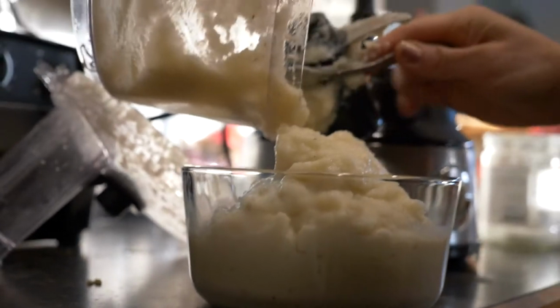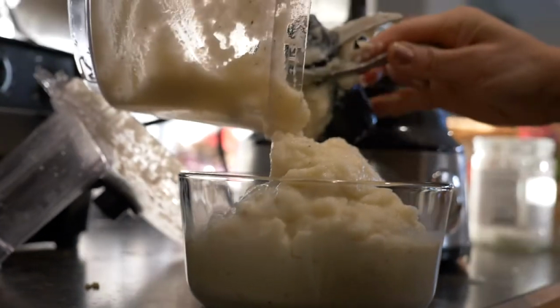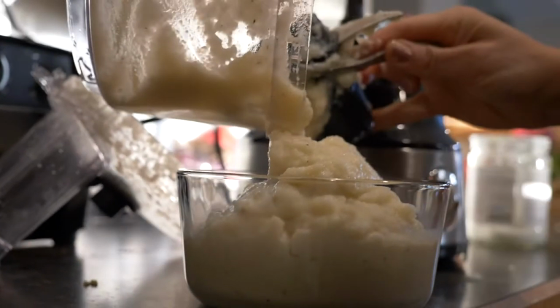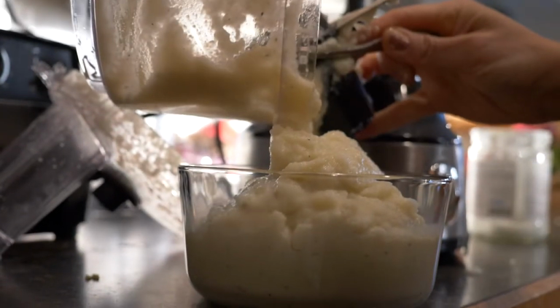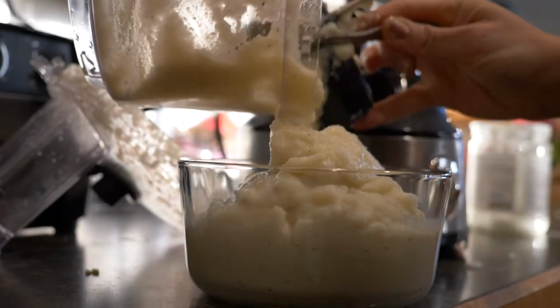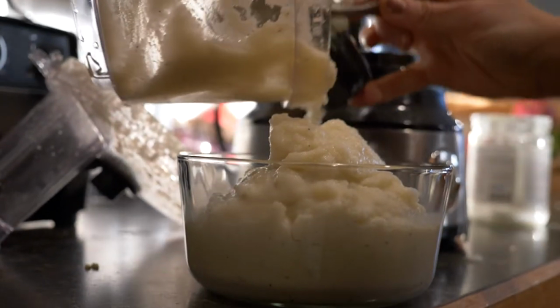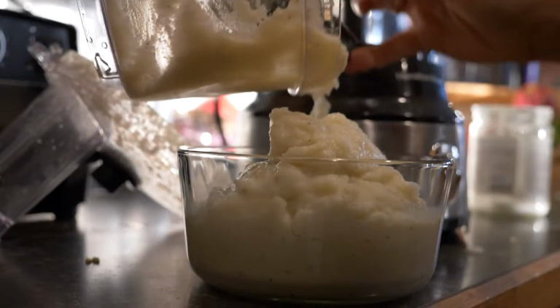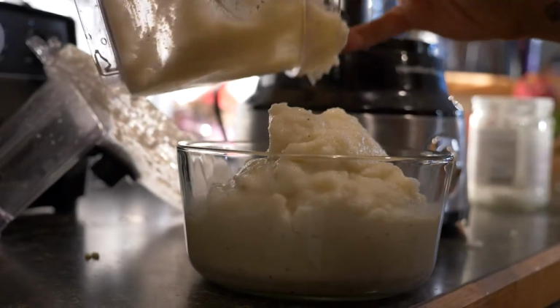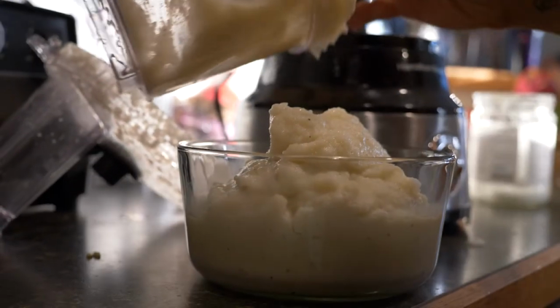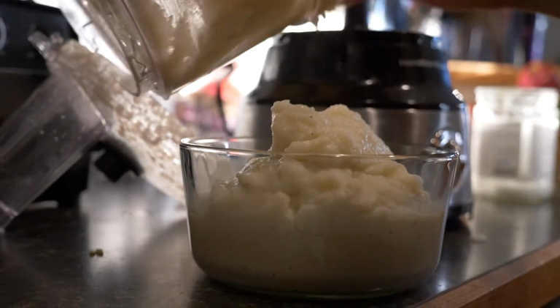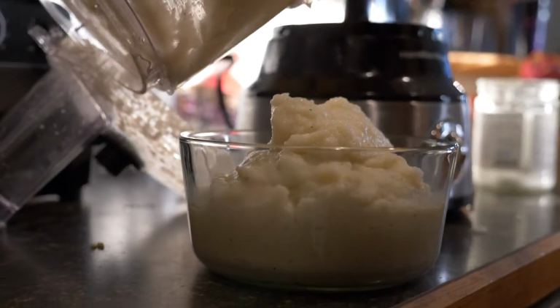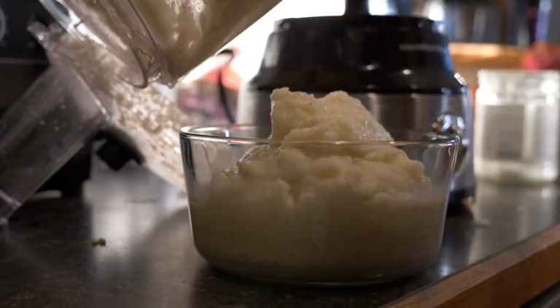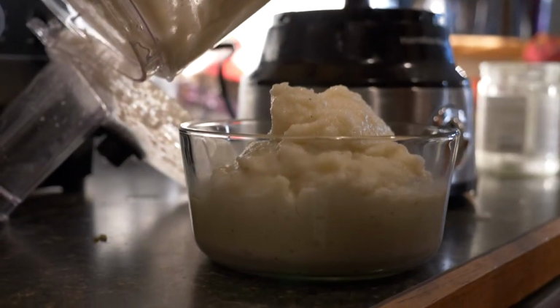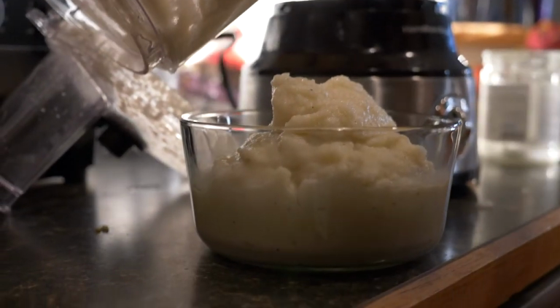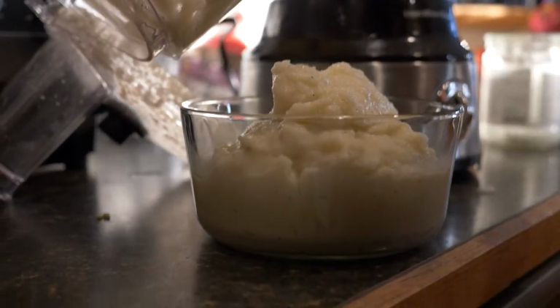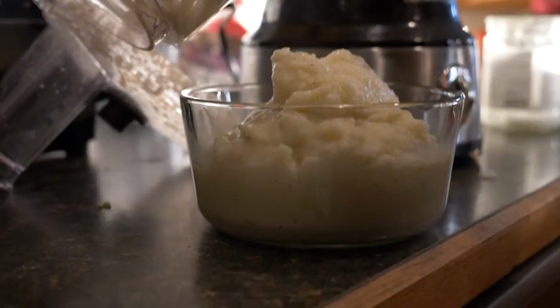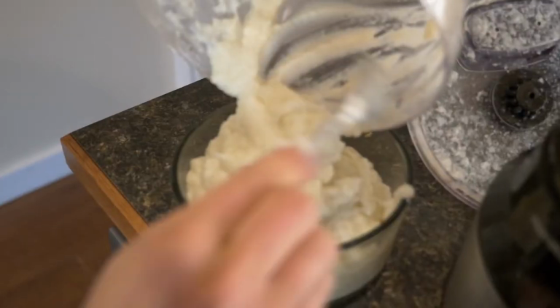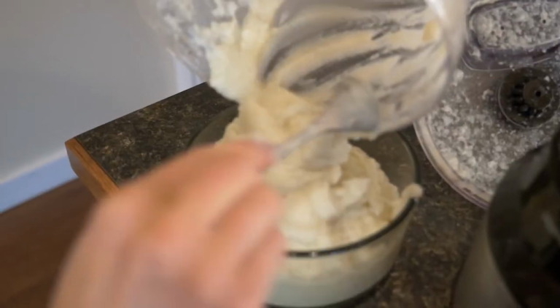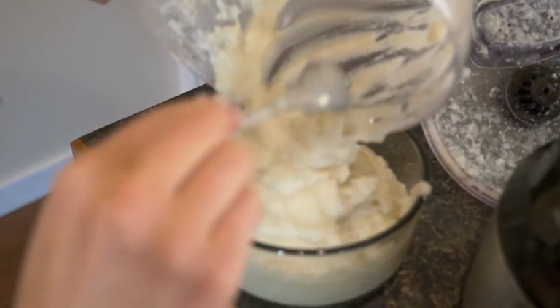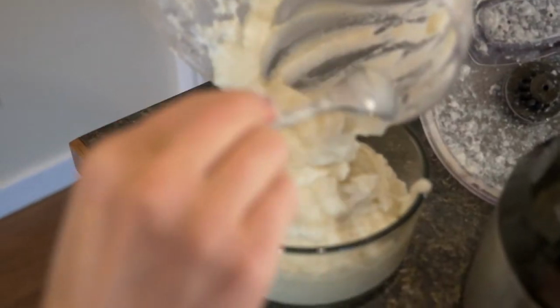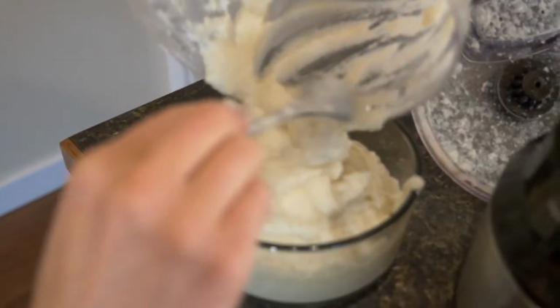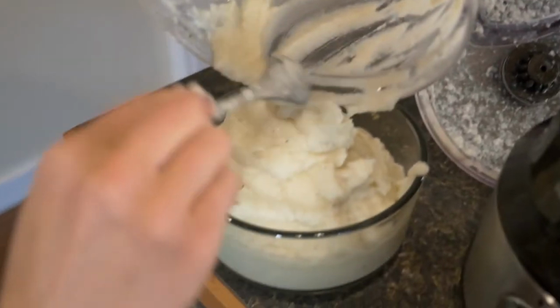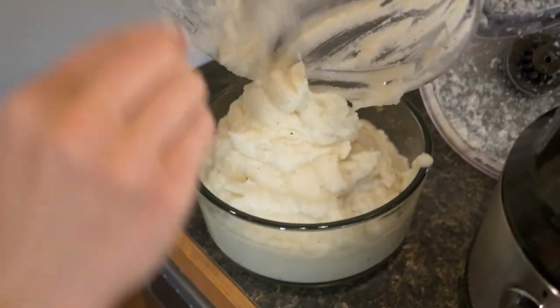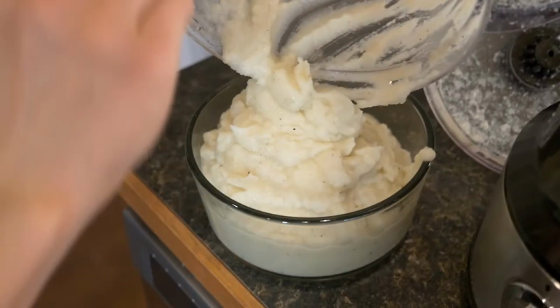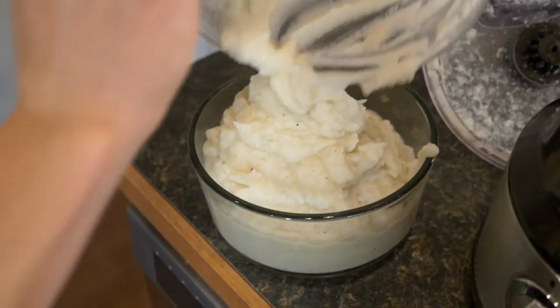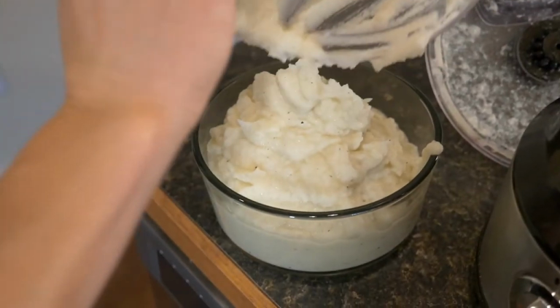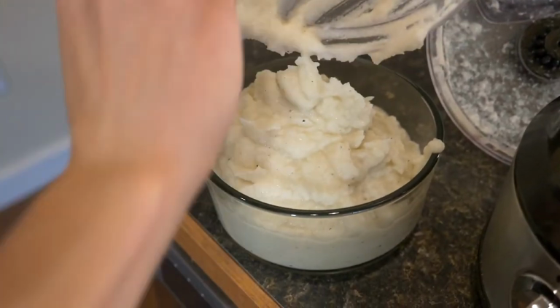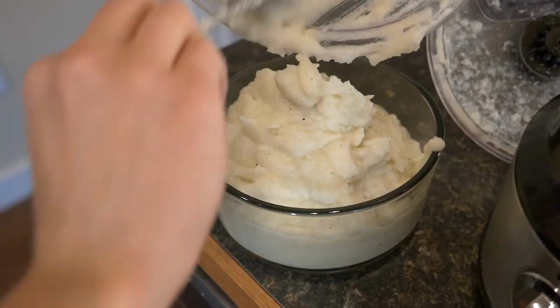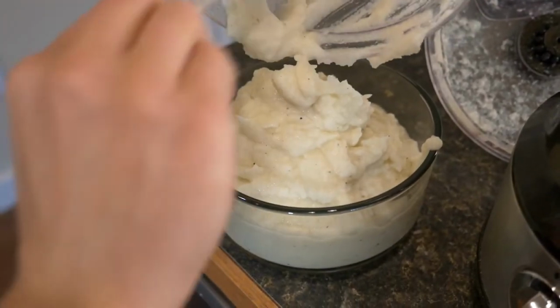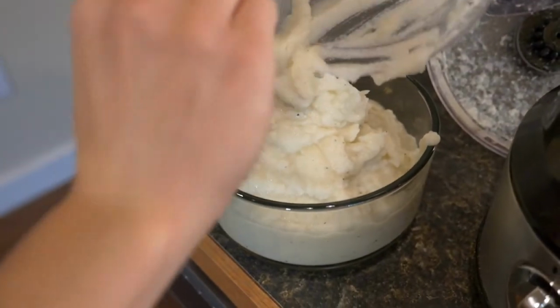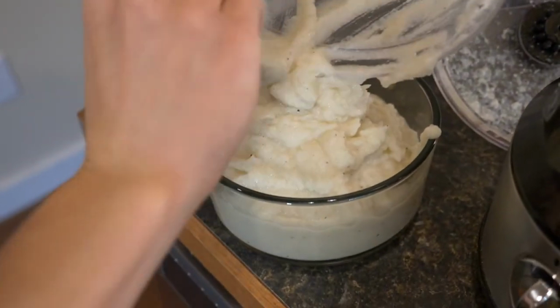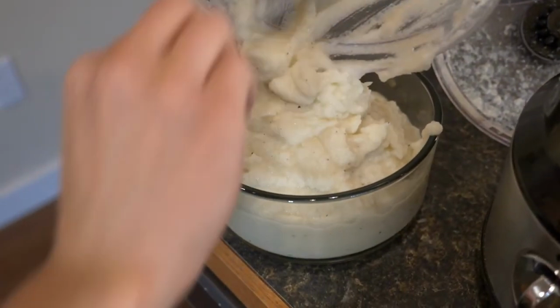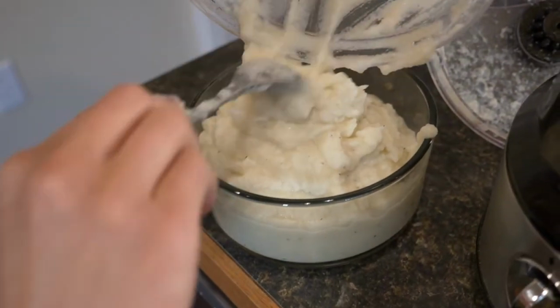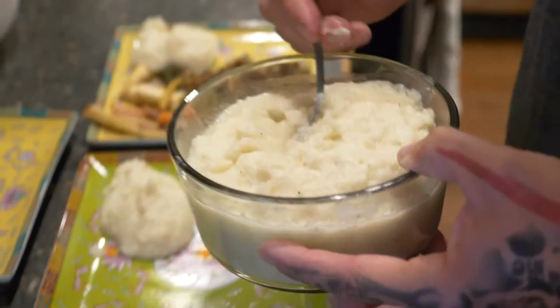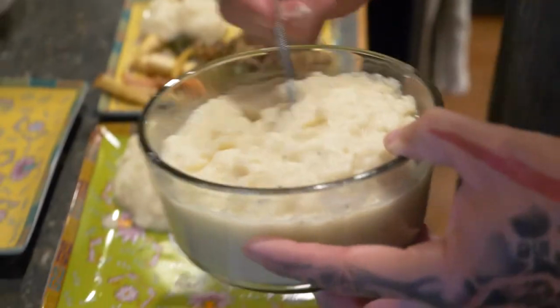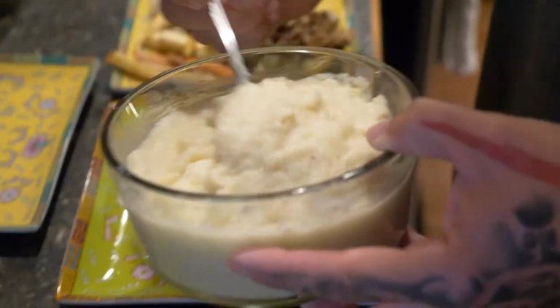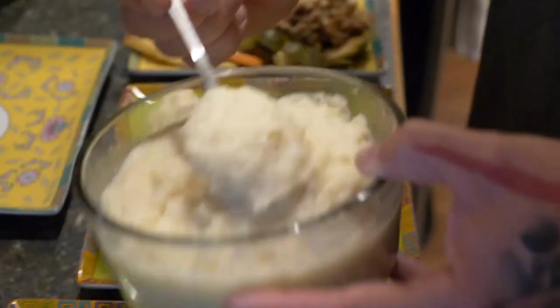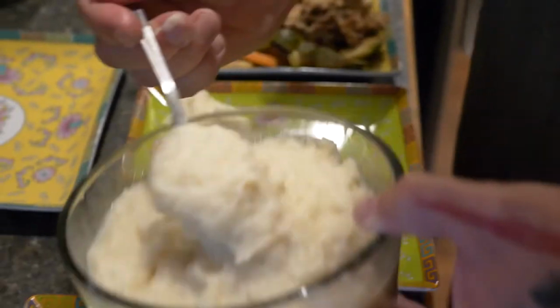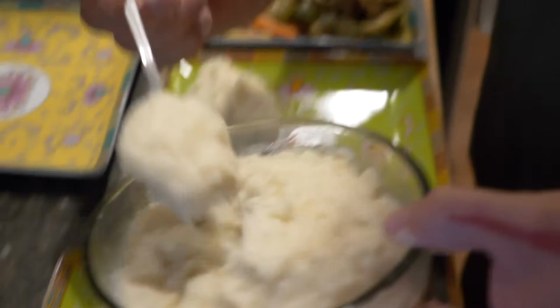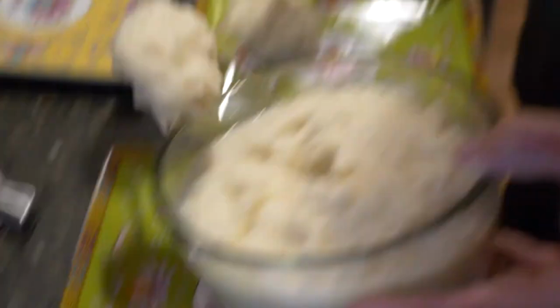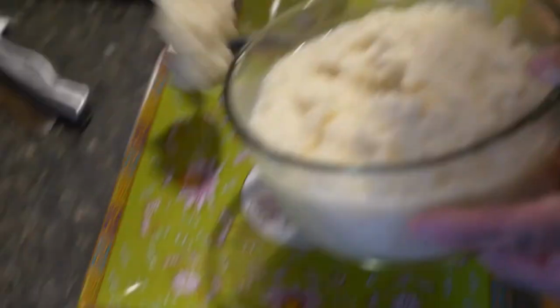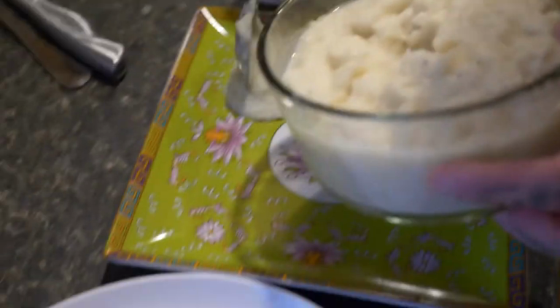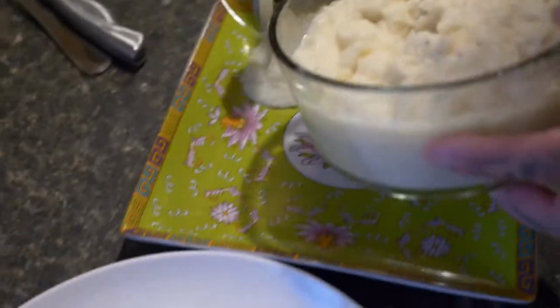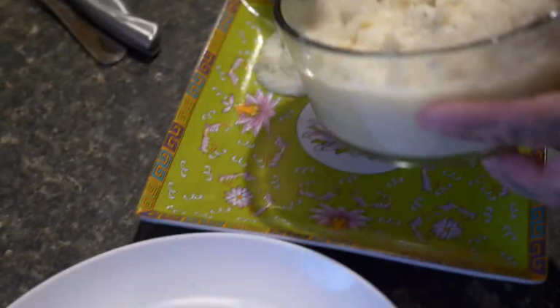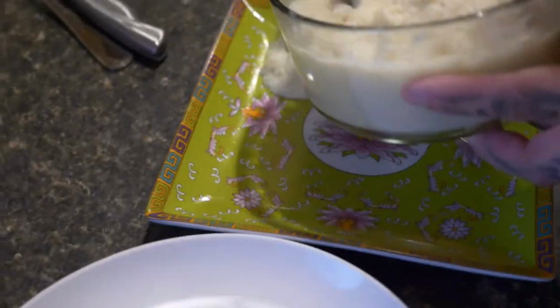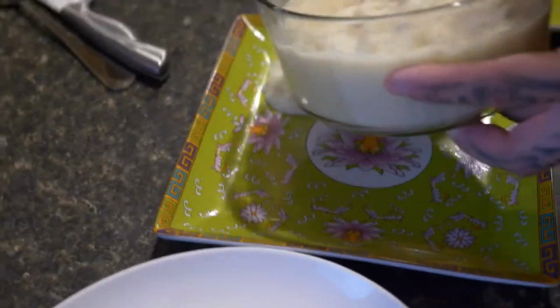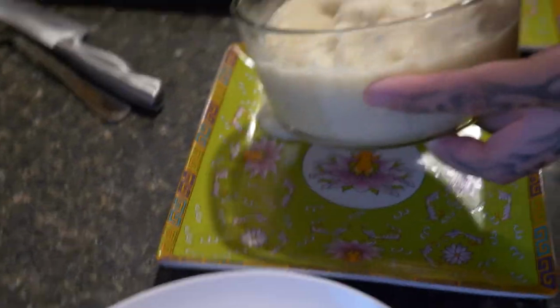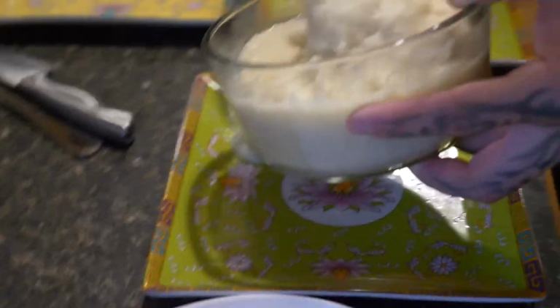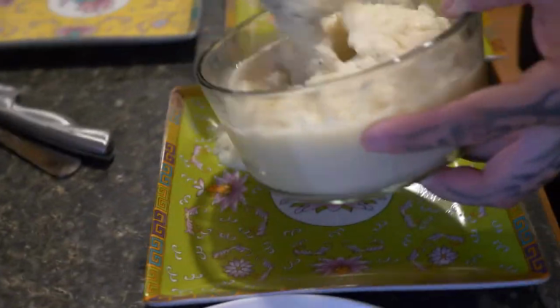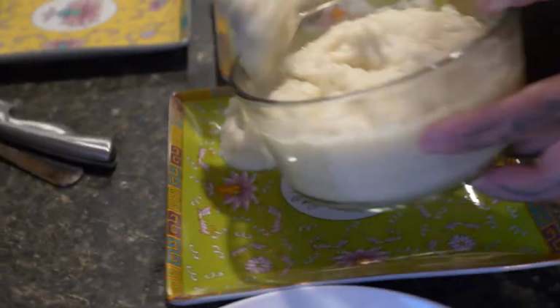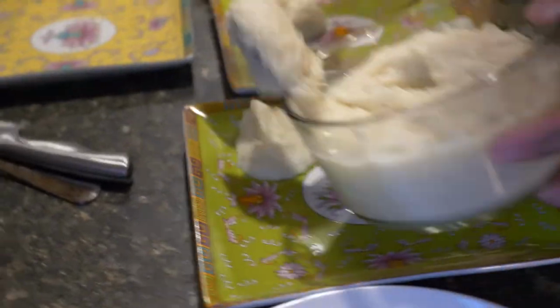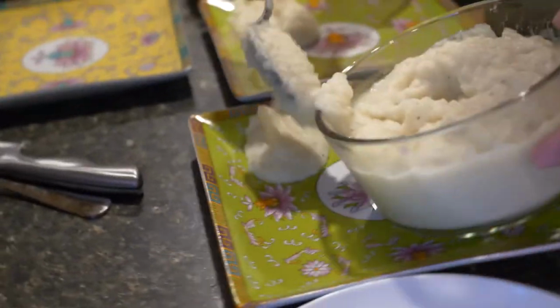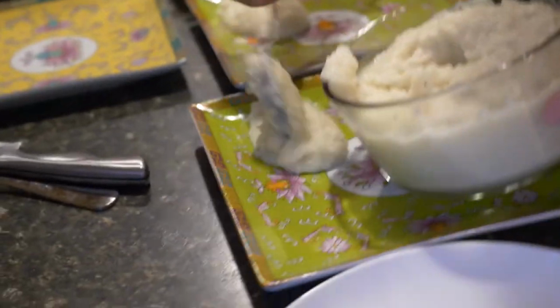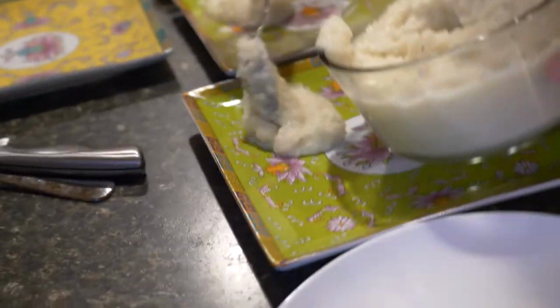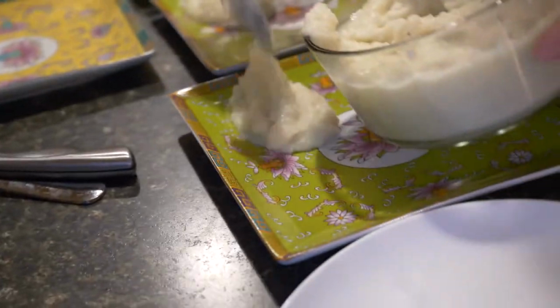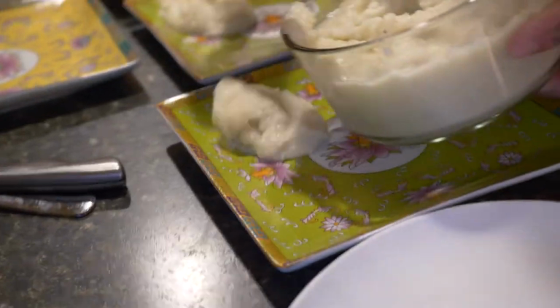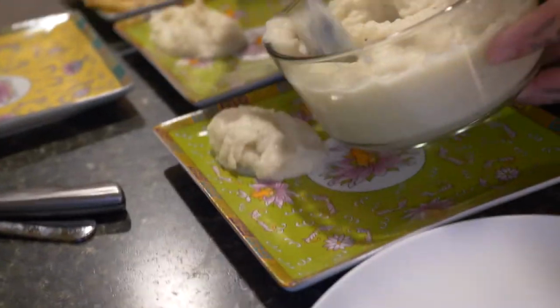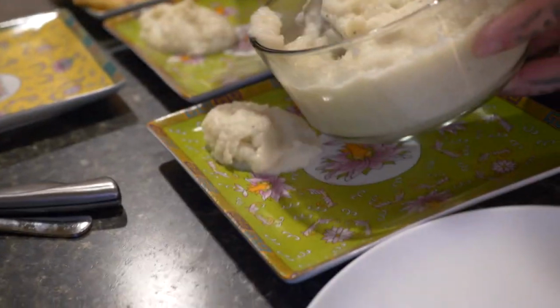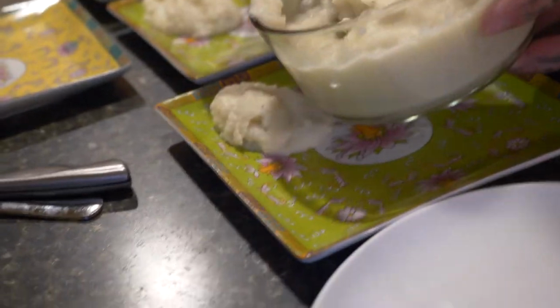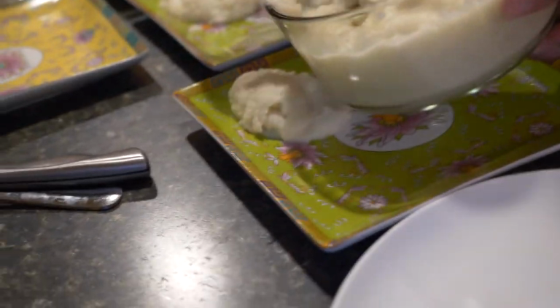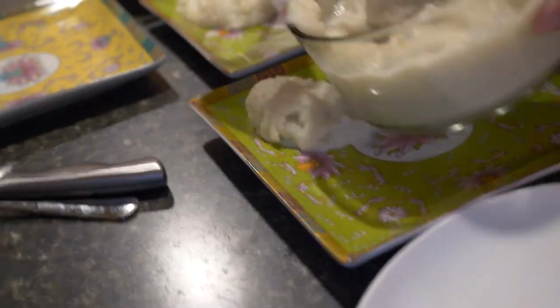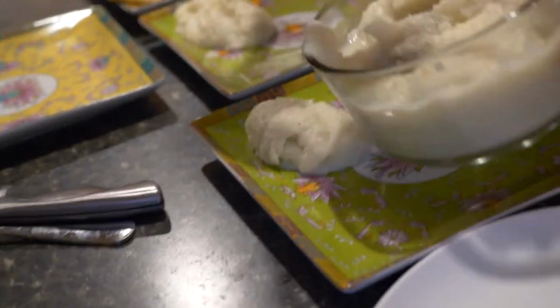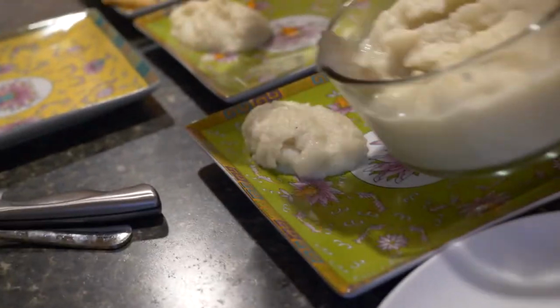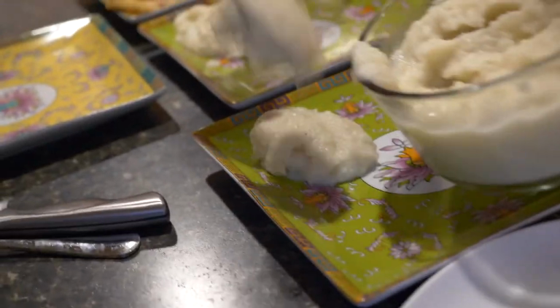If you have a large family and you're wondering how much cauliflower mash to make, just use one large cauliflower head per two people as your guide.